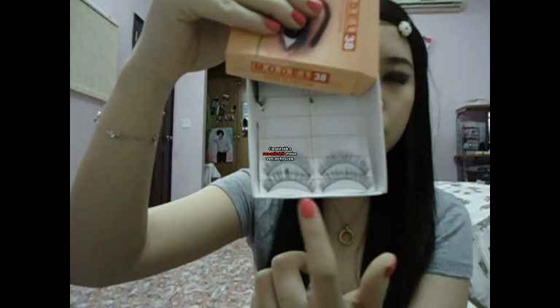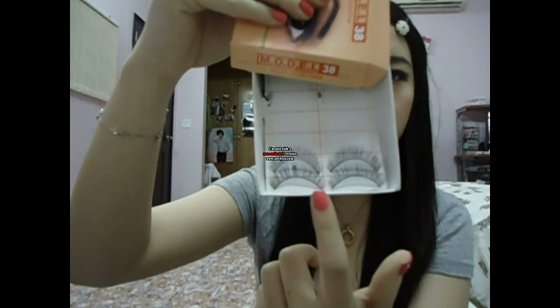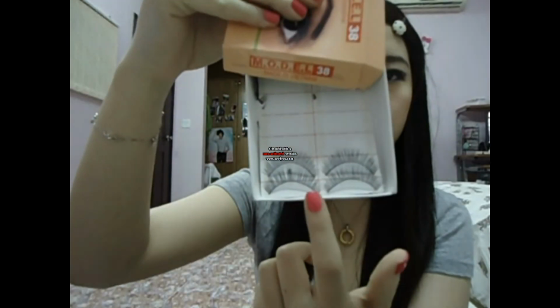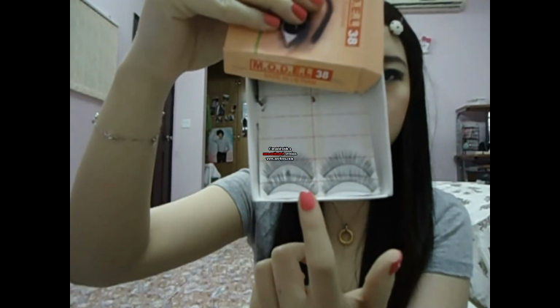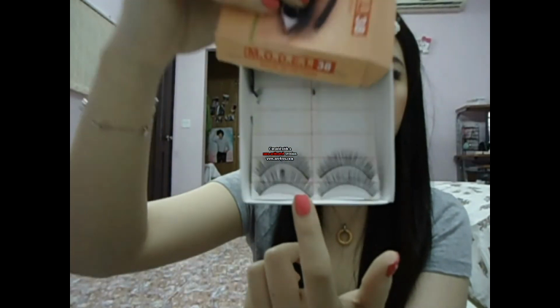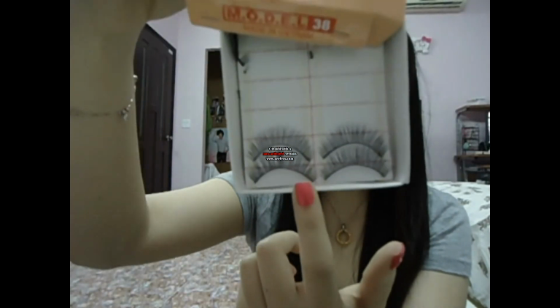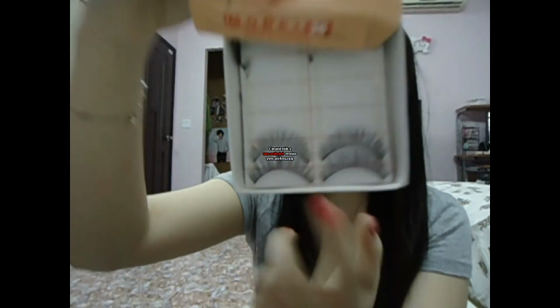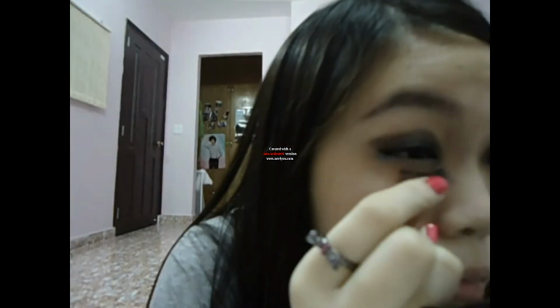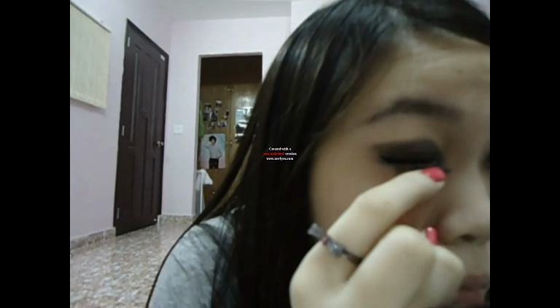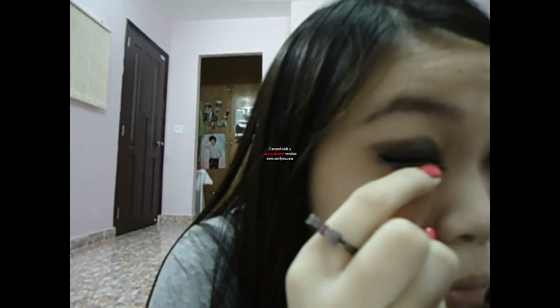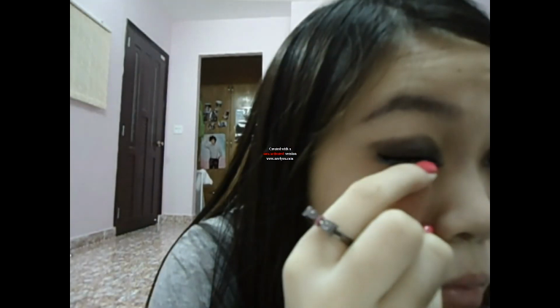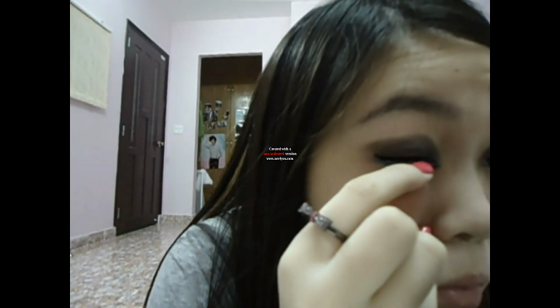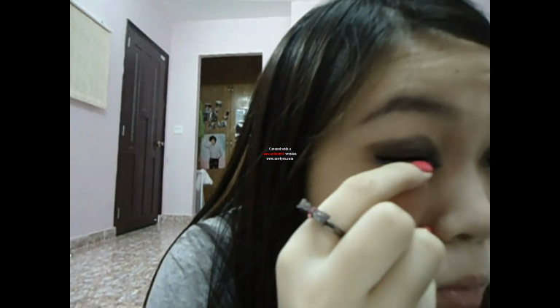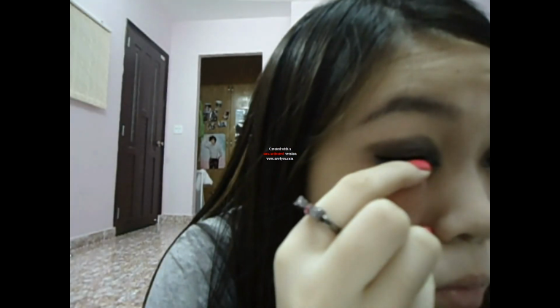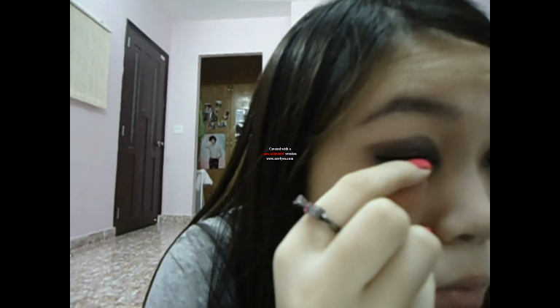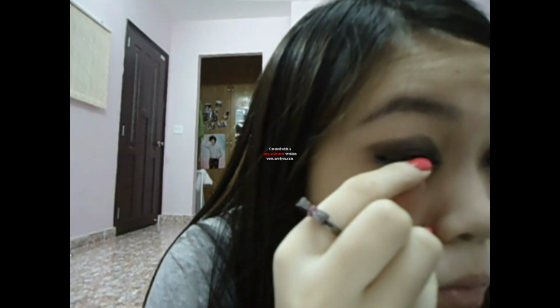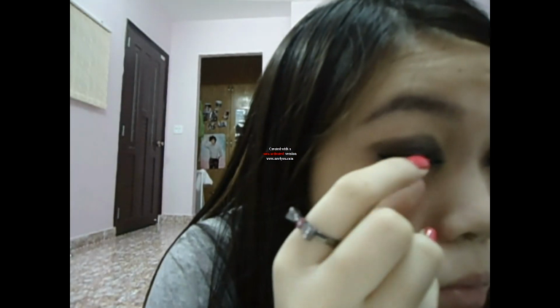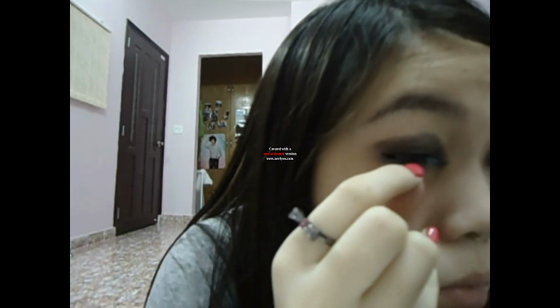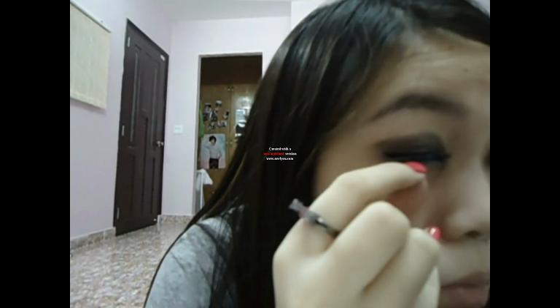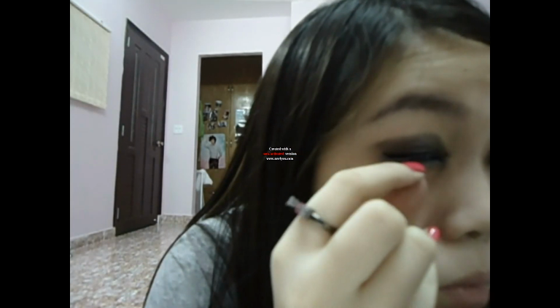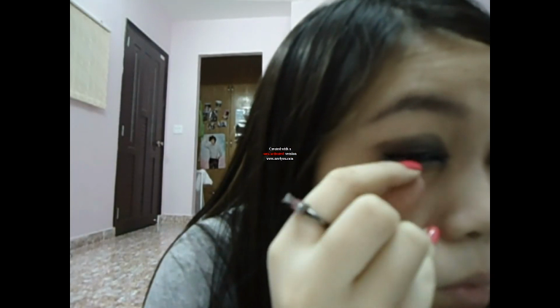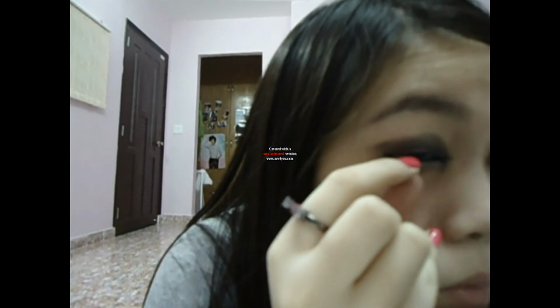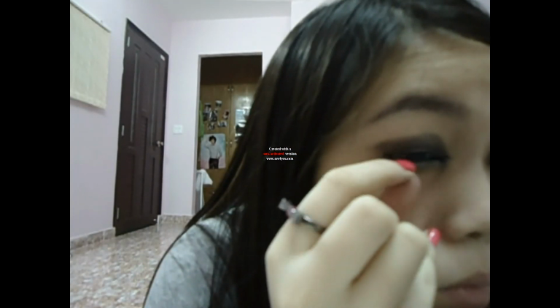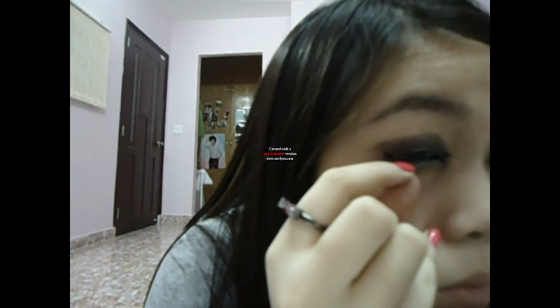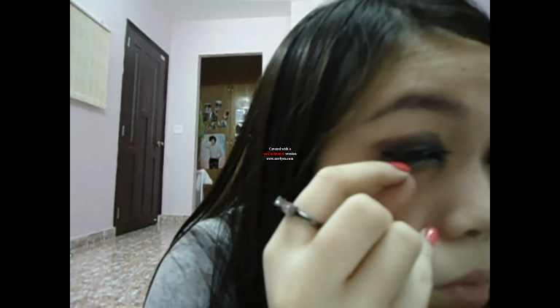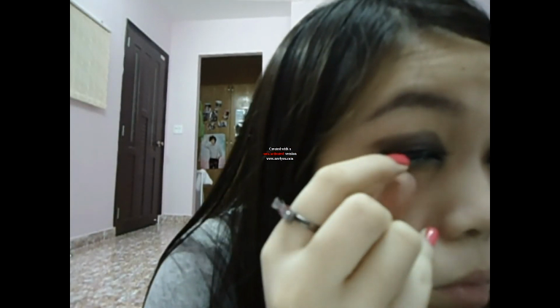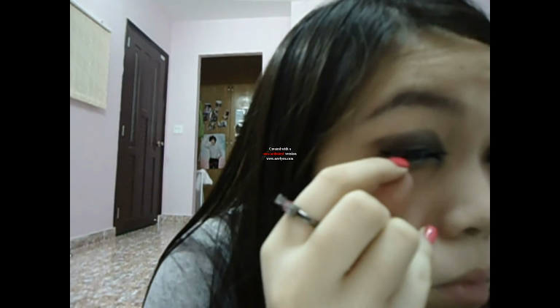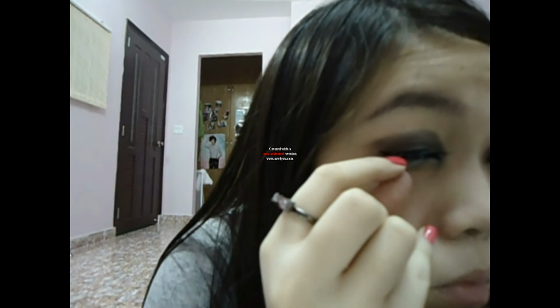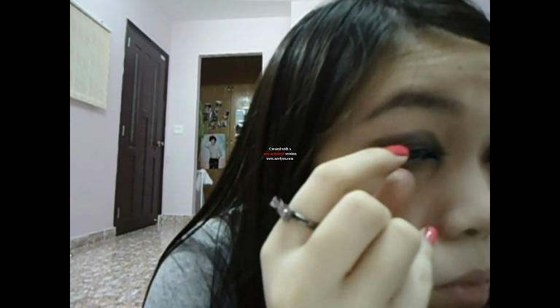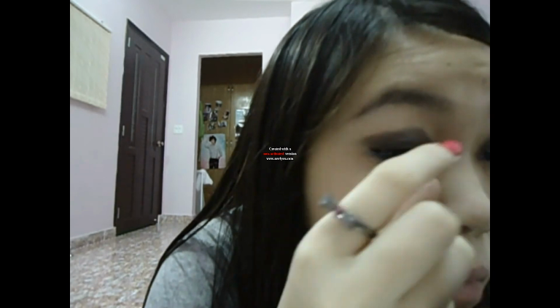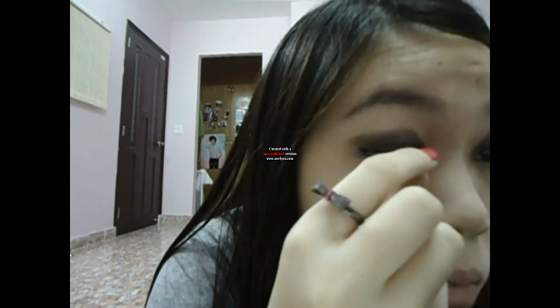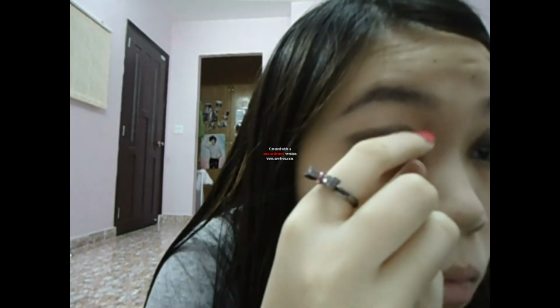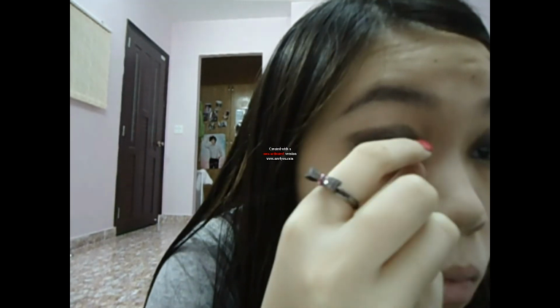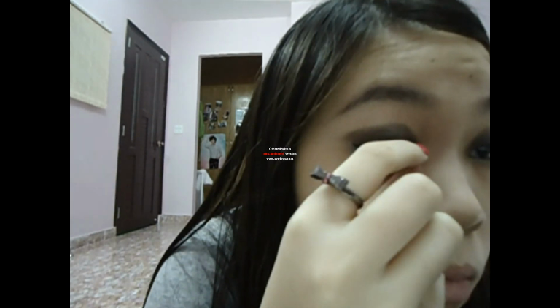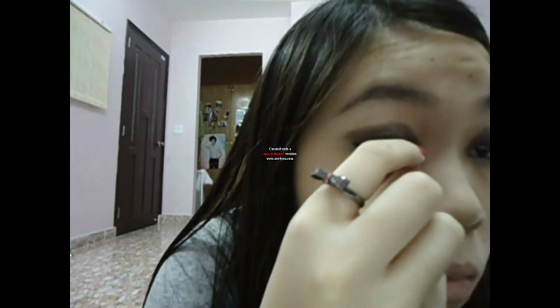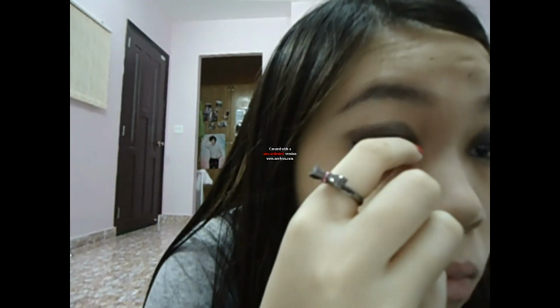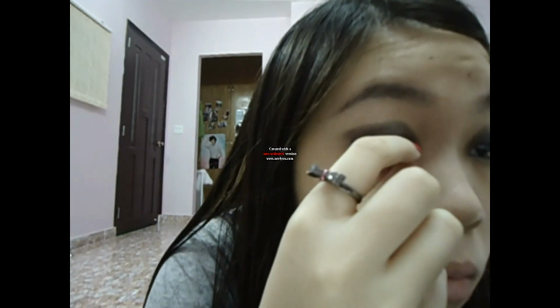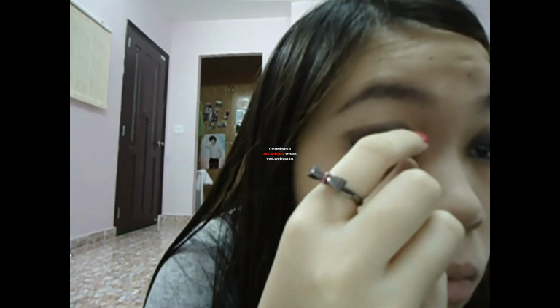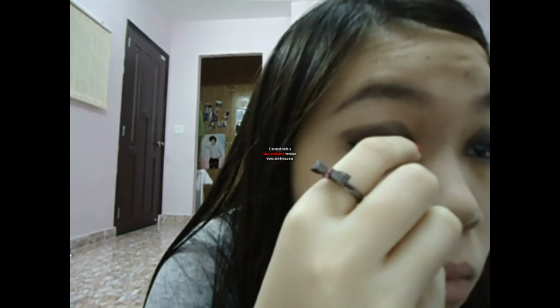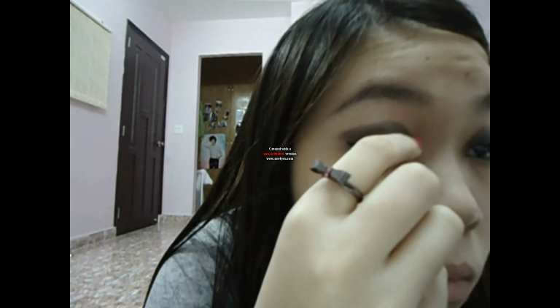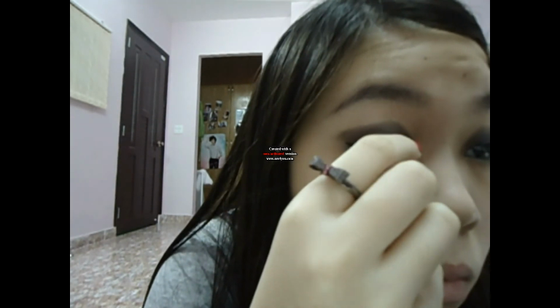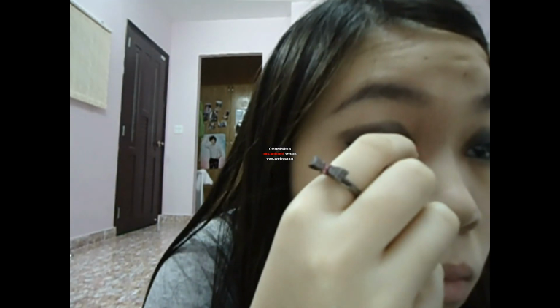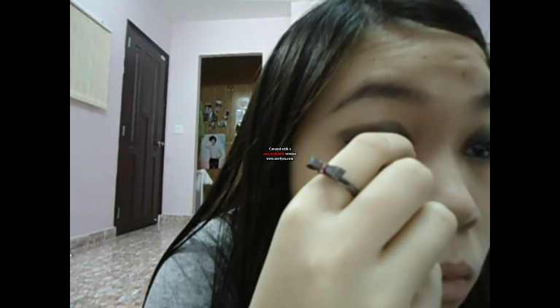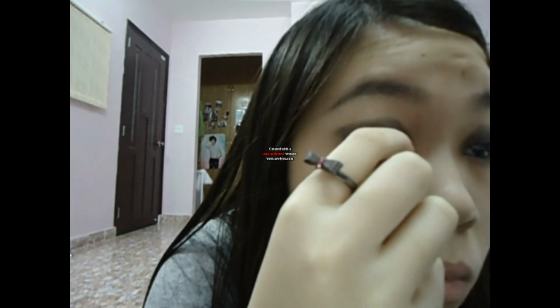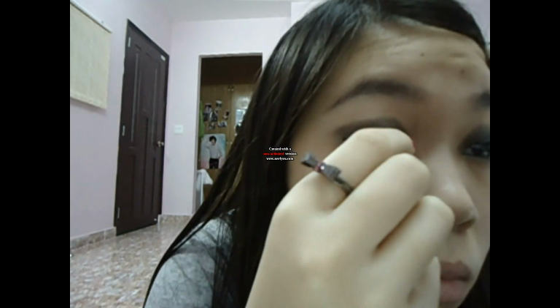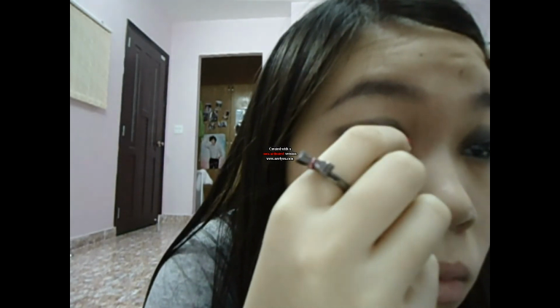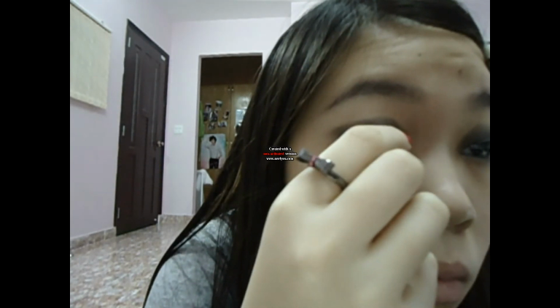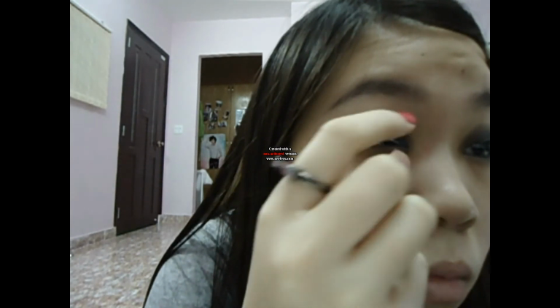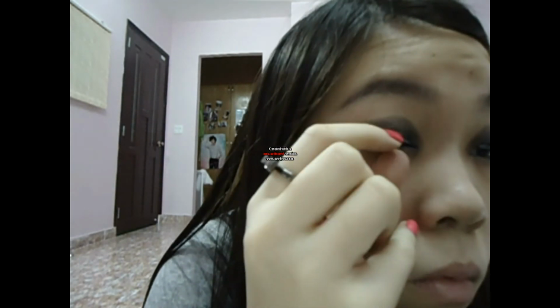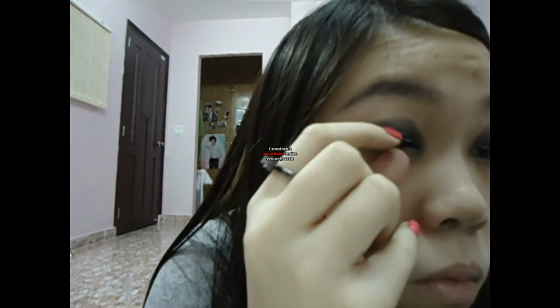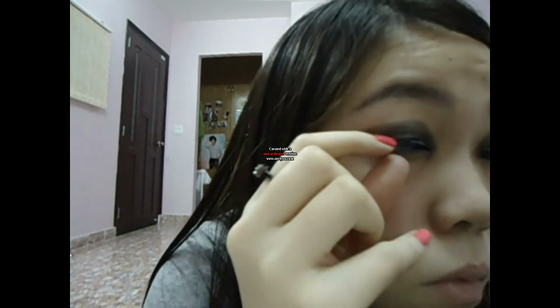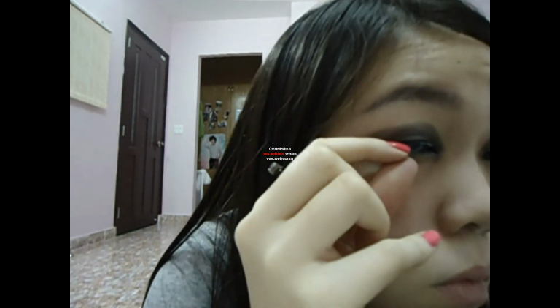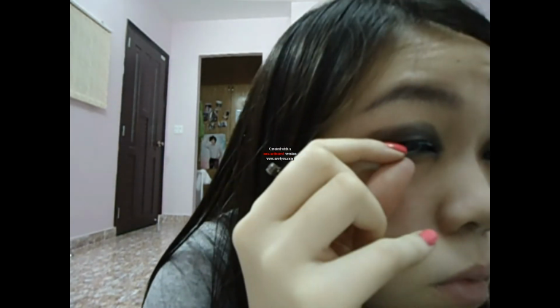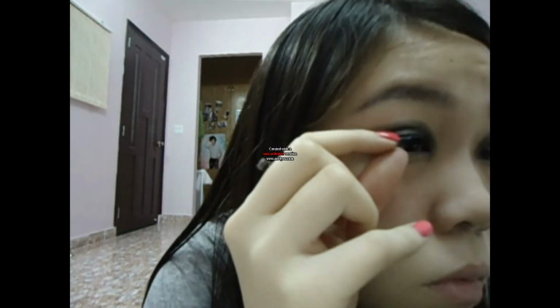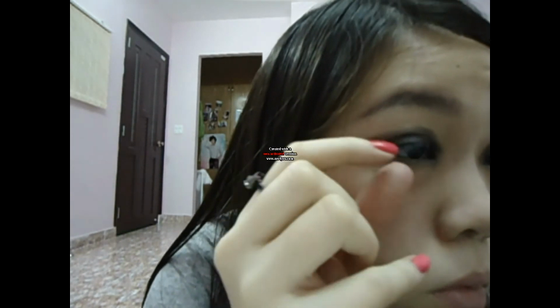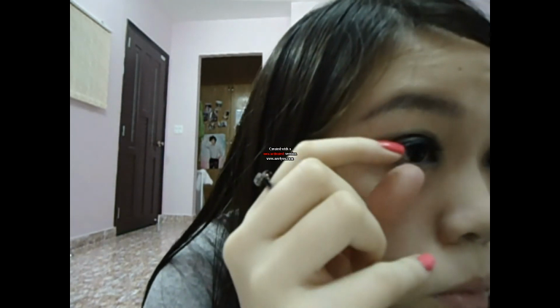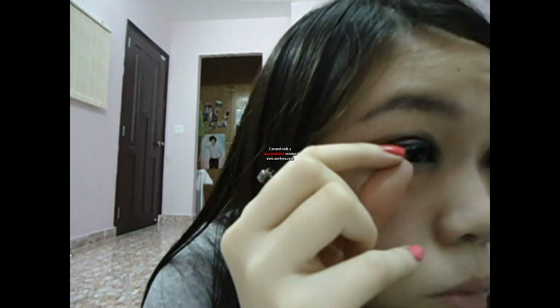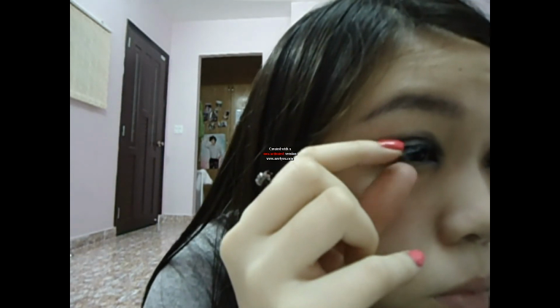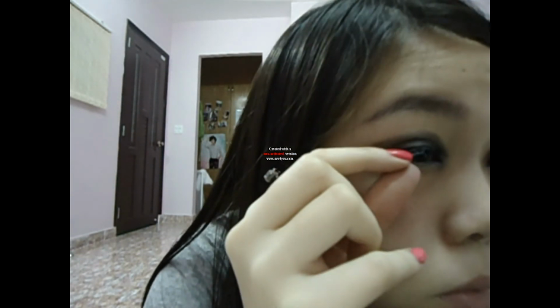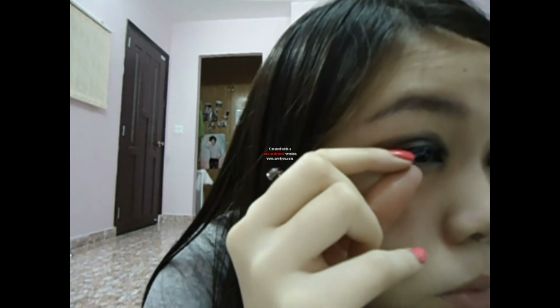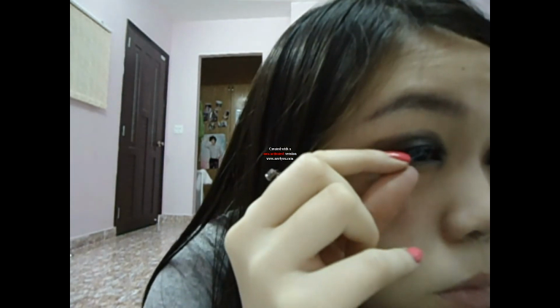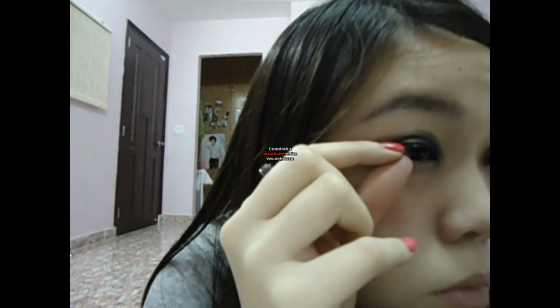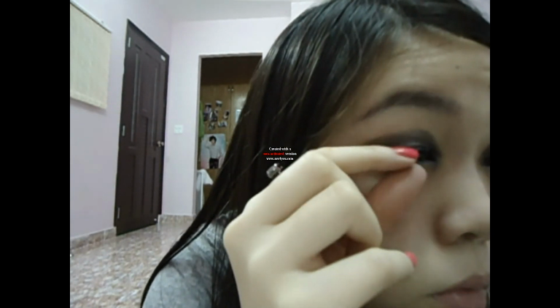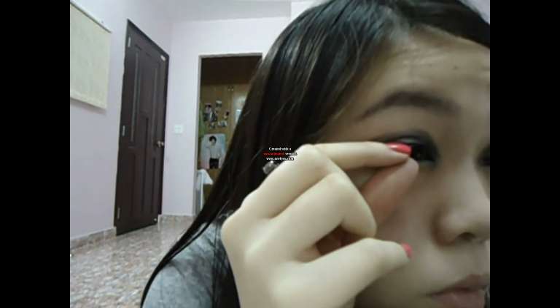Now put on some falsies. I also skip using mascara because my real lashes are quite short.